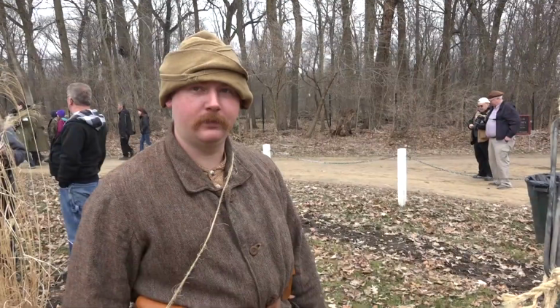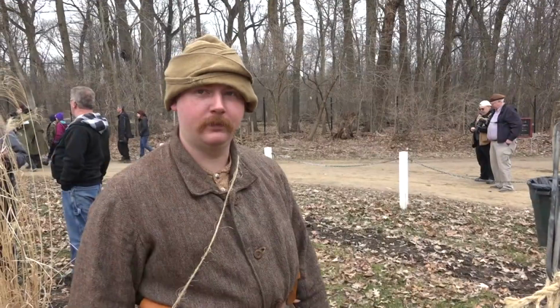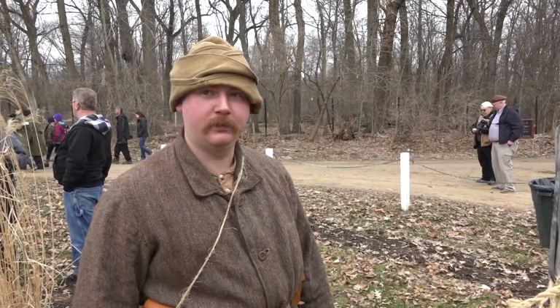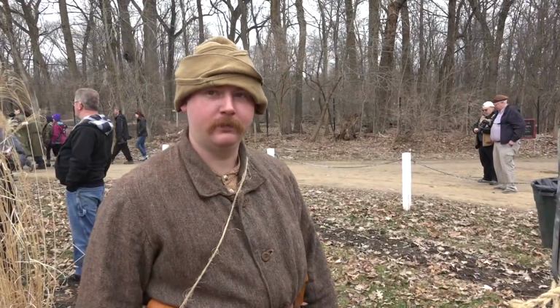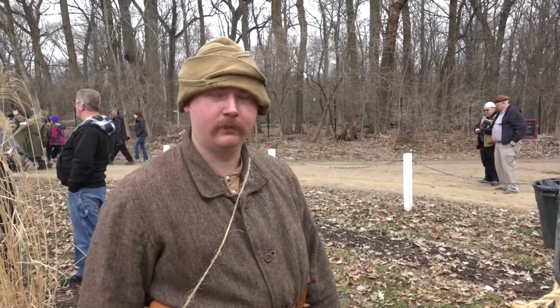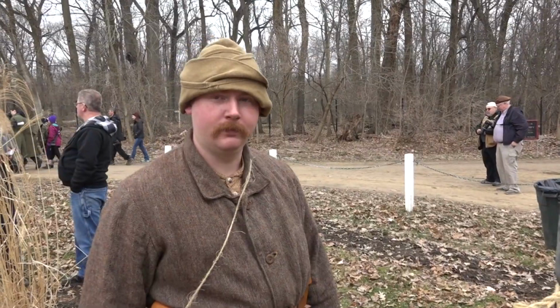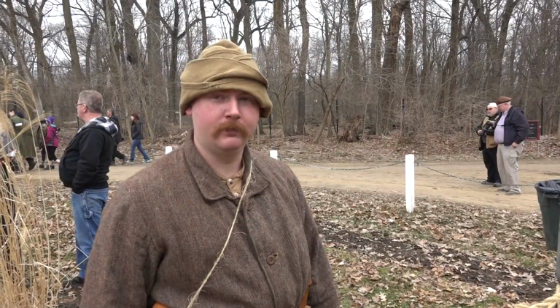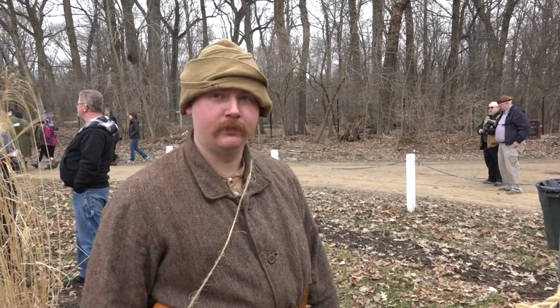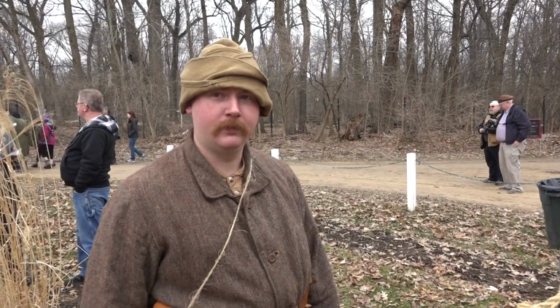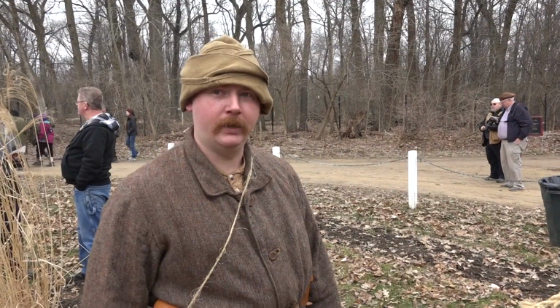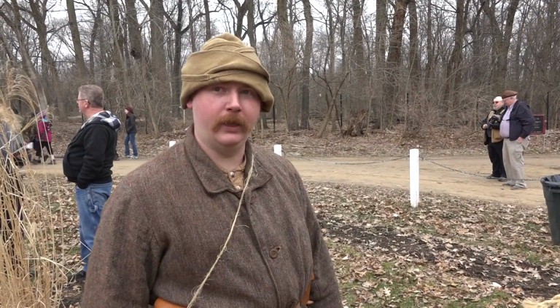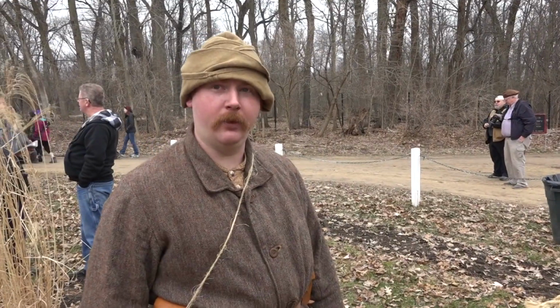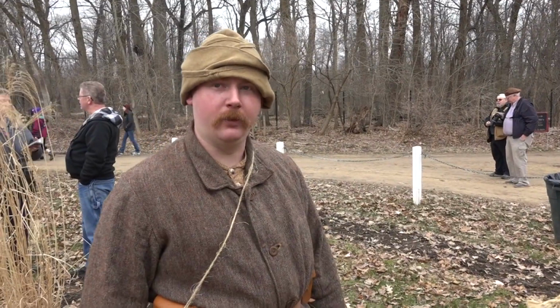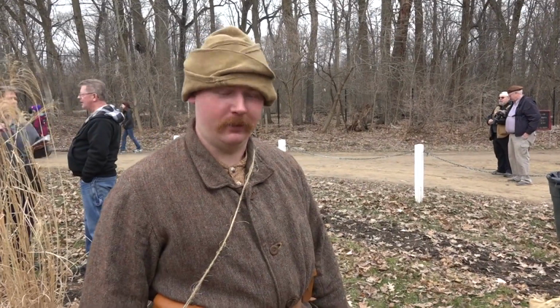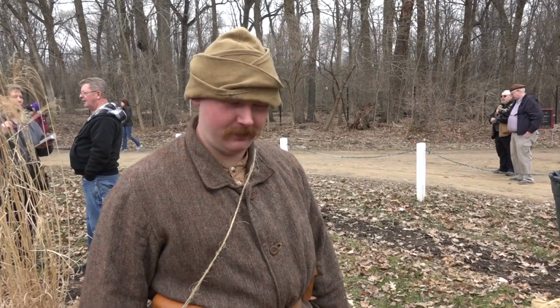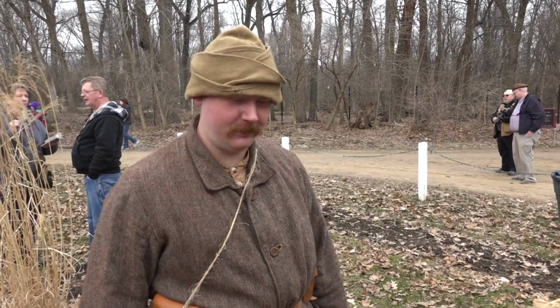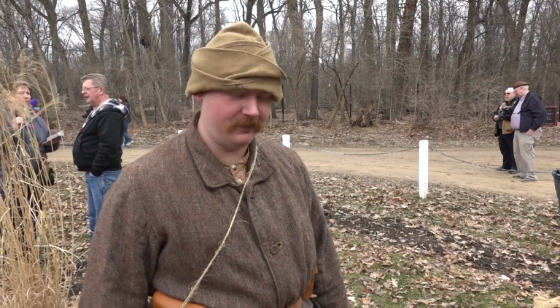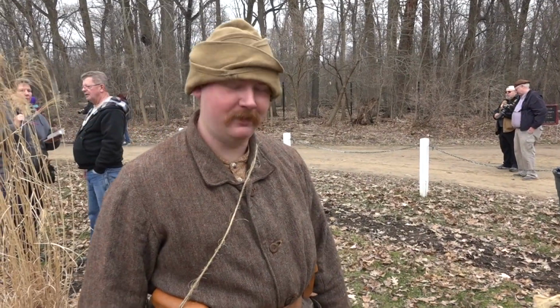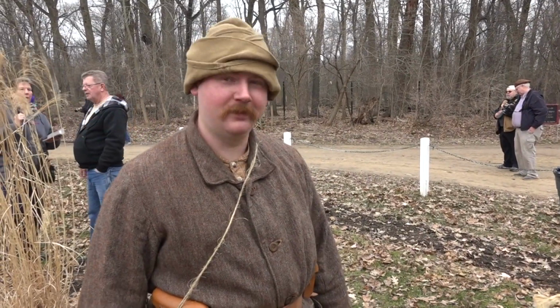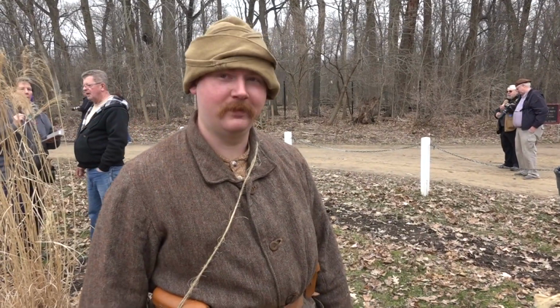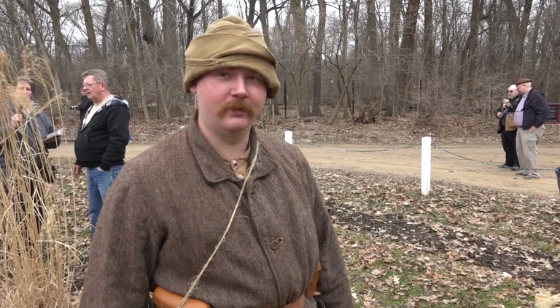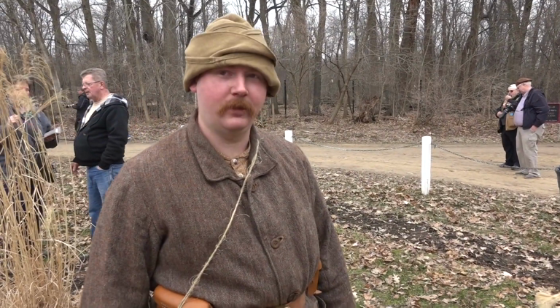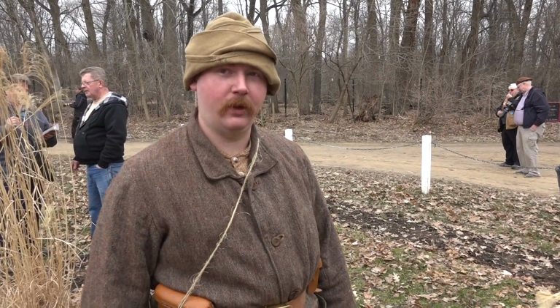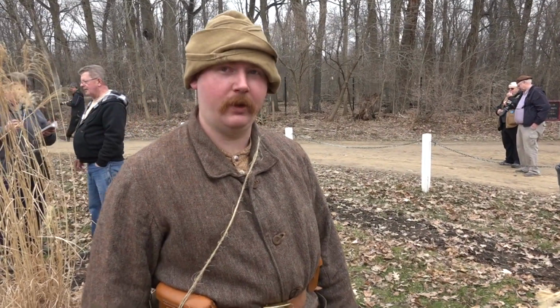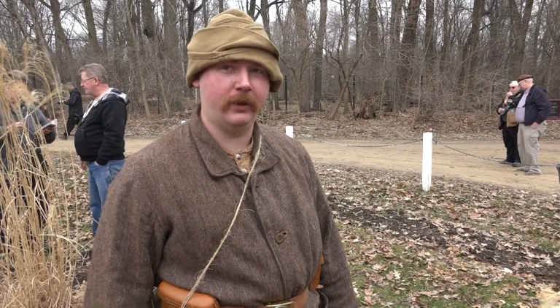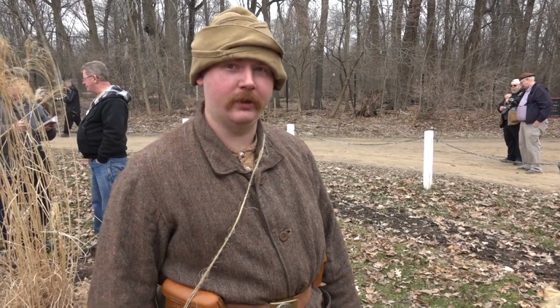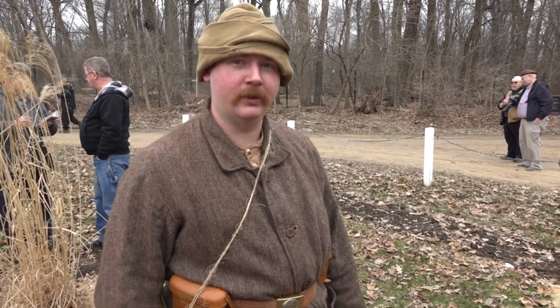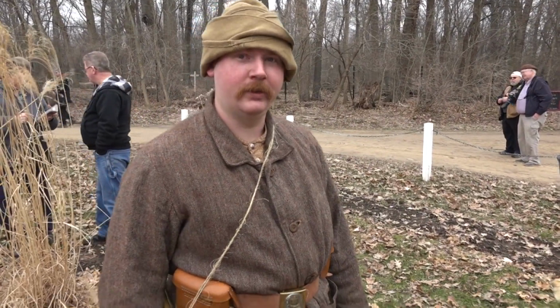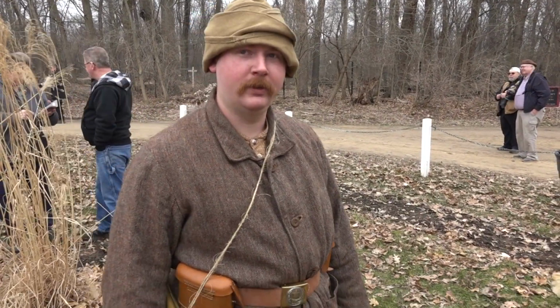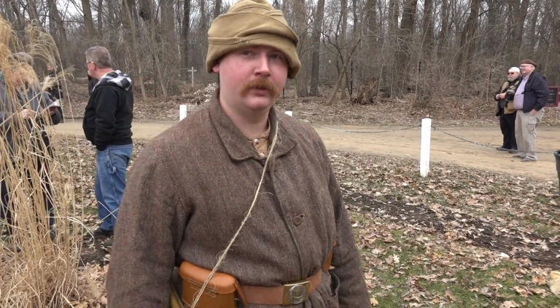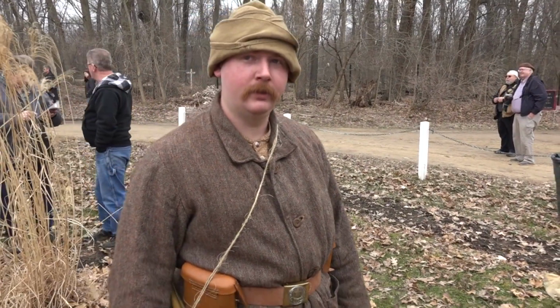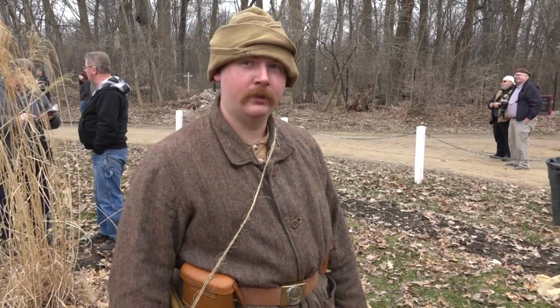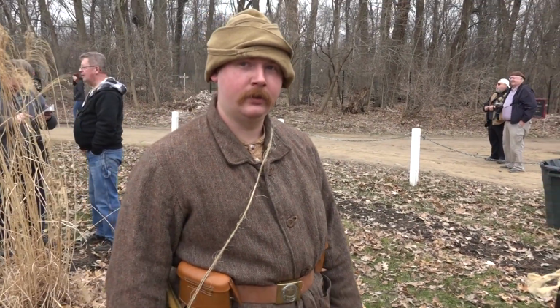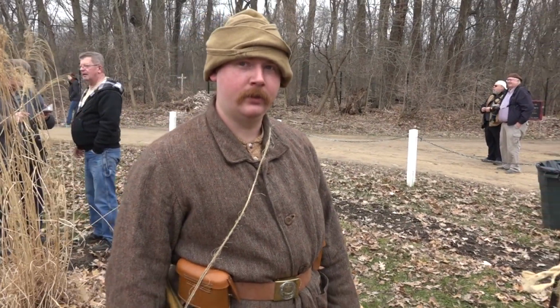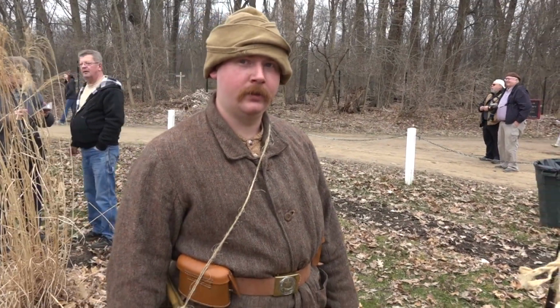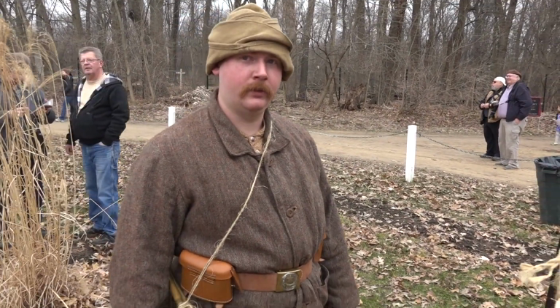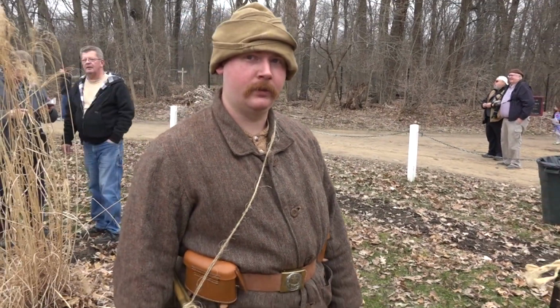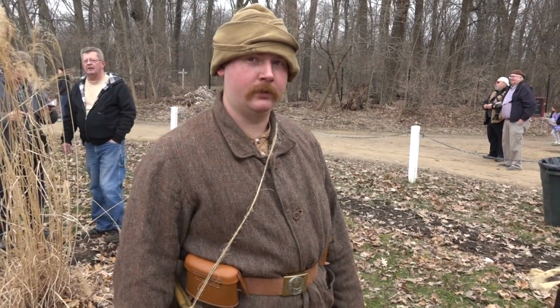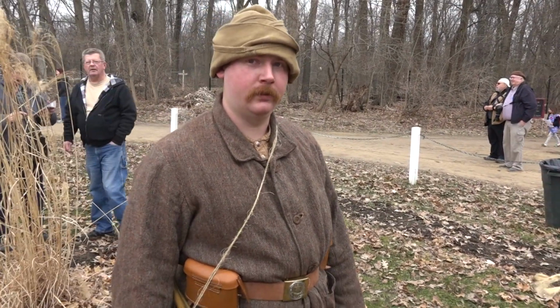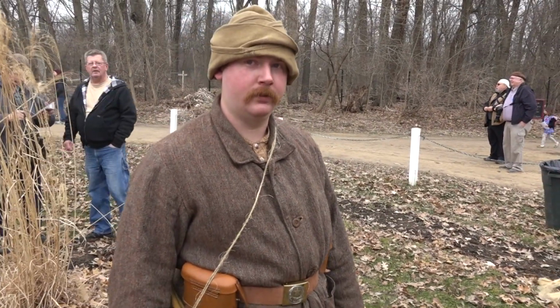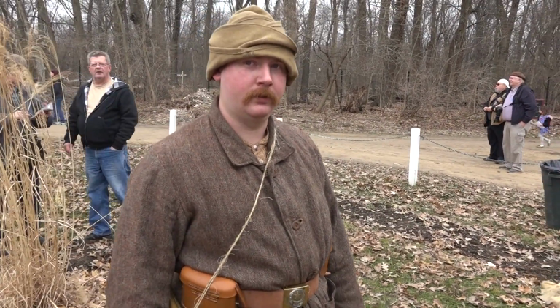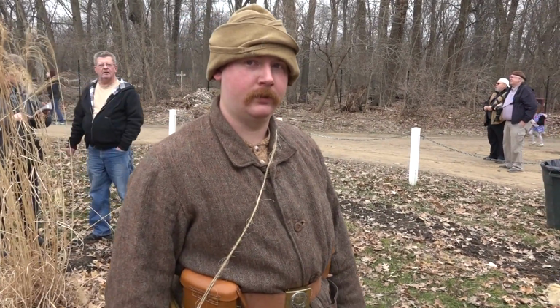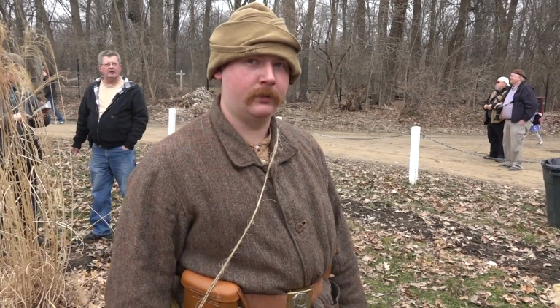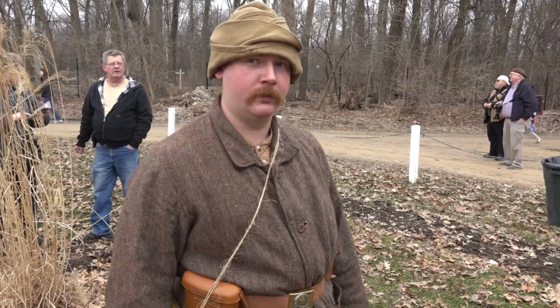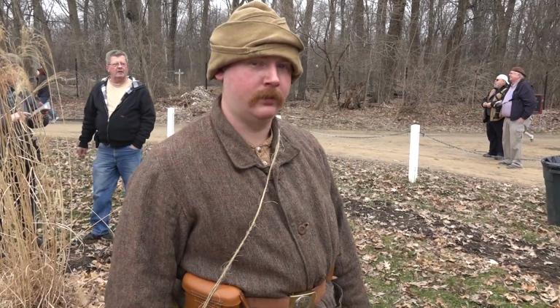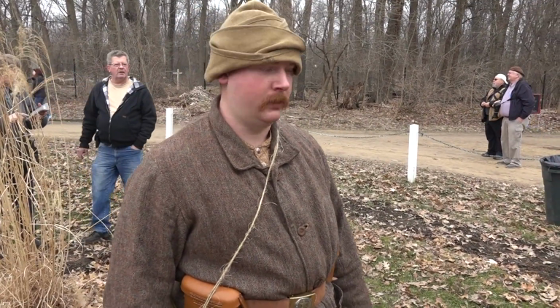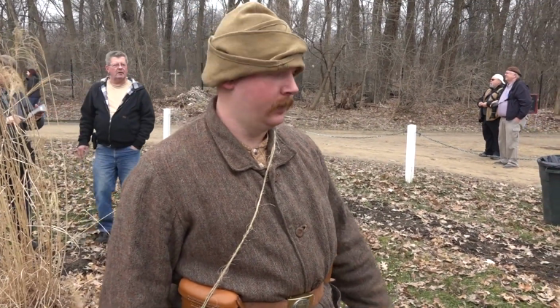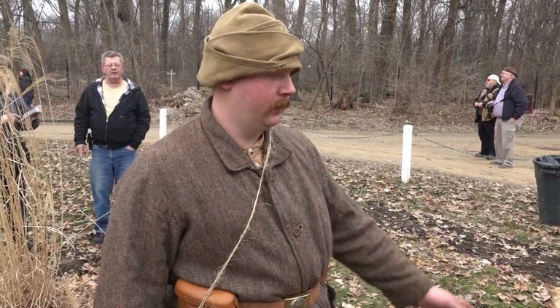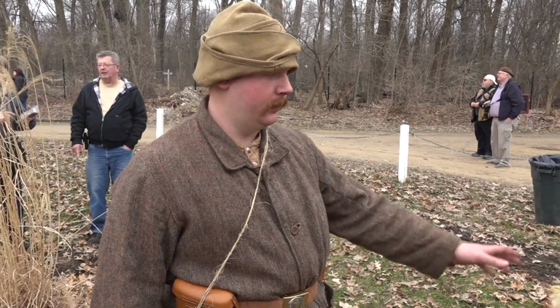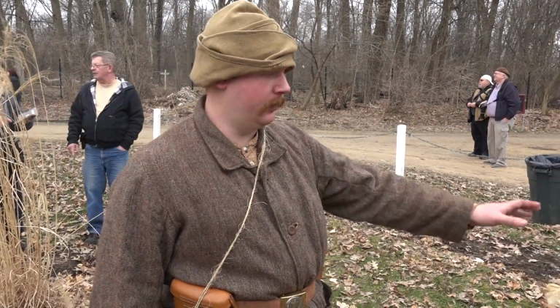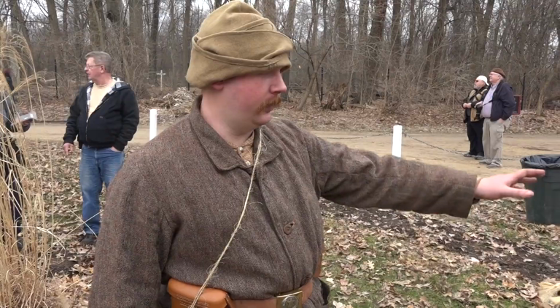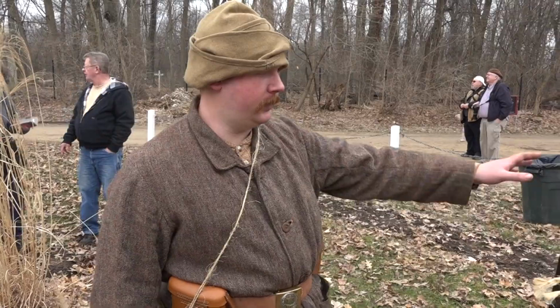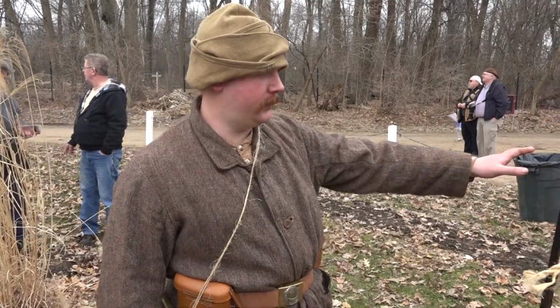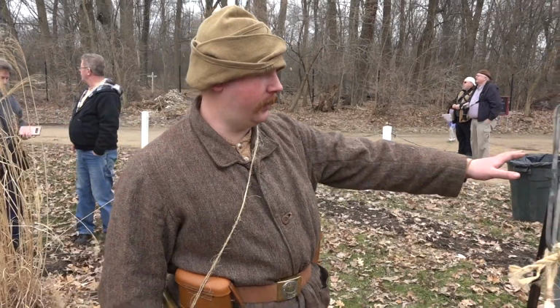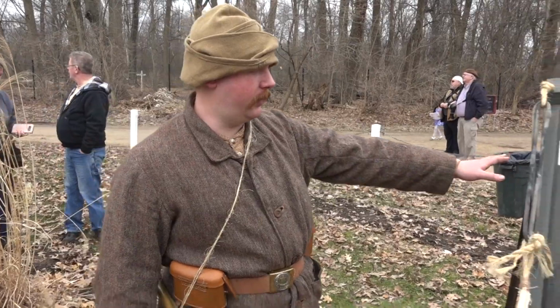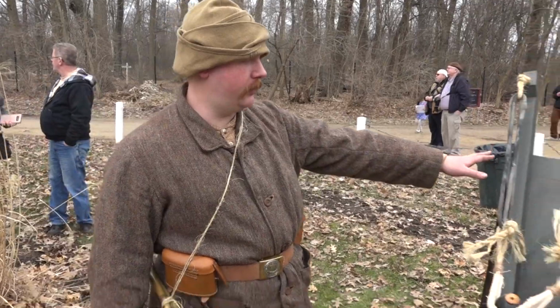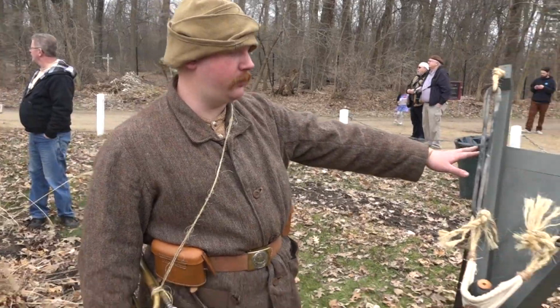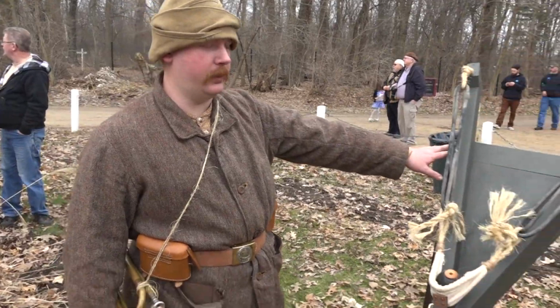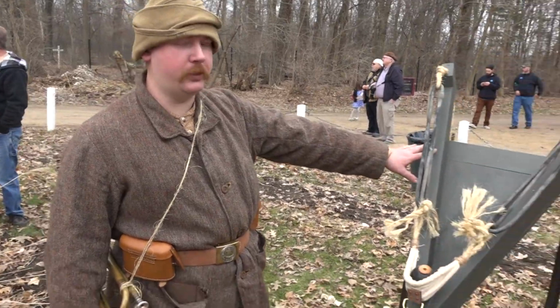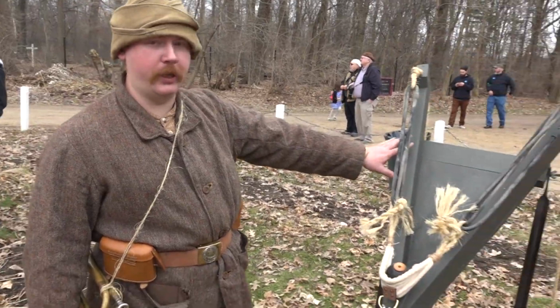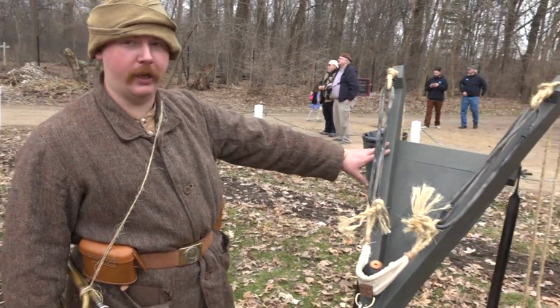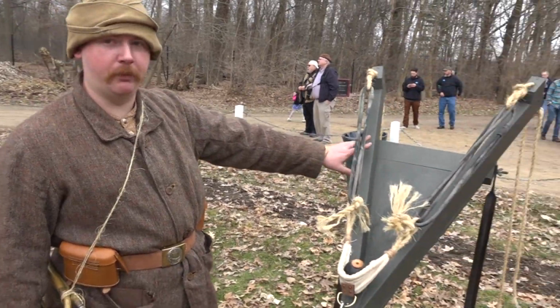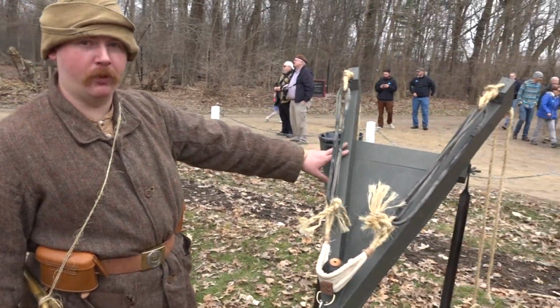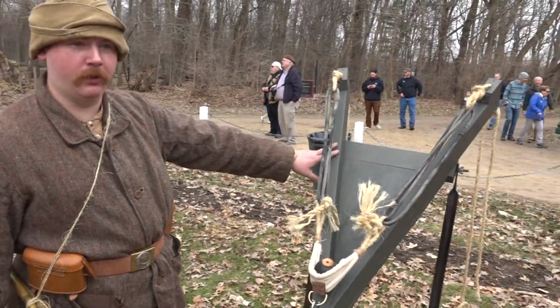Hi Dan. Hello. How are you doing? All right. So can you explain to me what you're showing here? So this is our trench catapult.